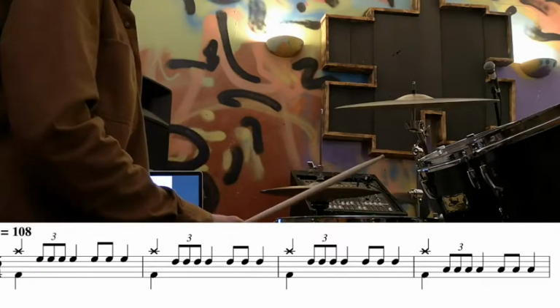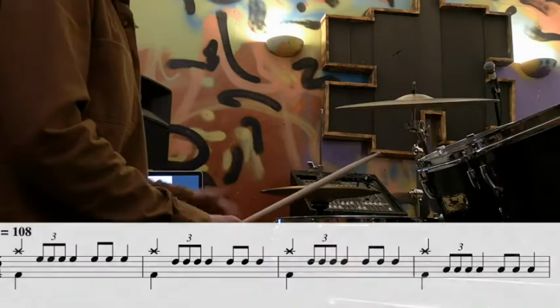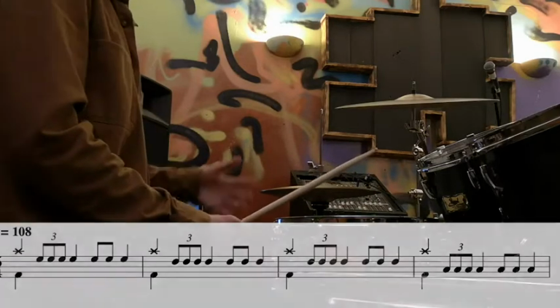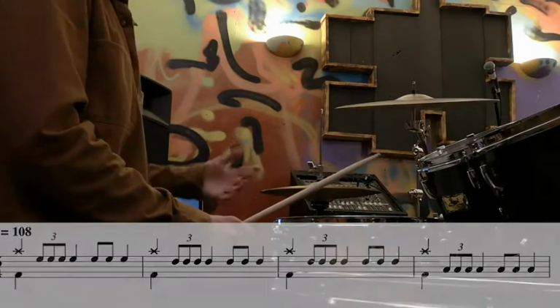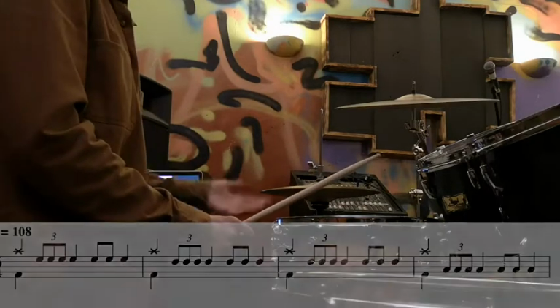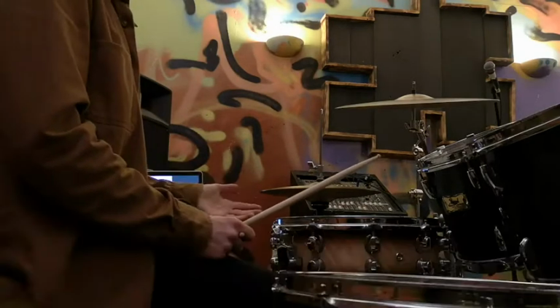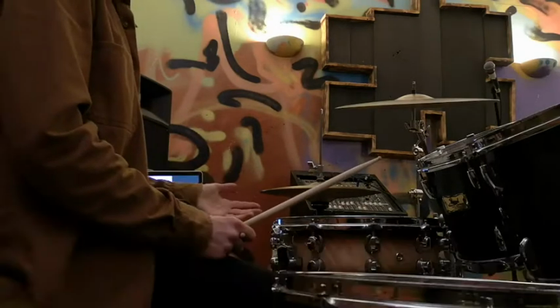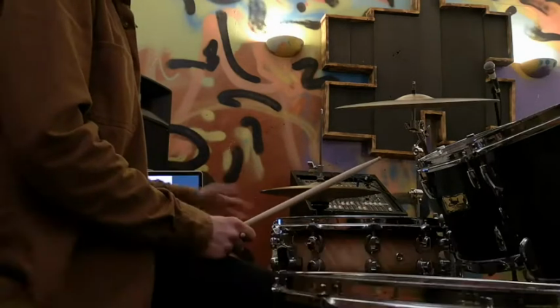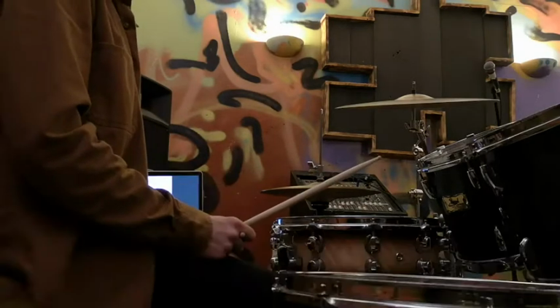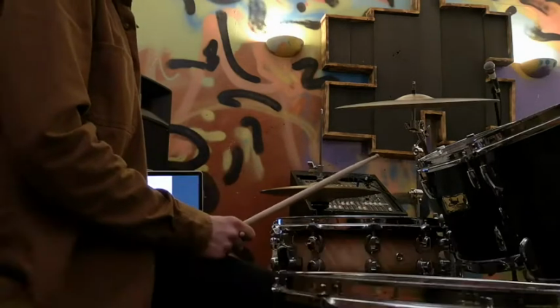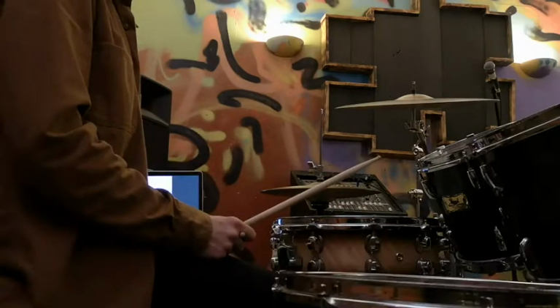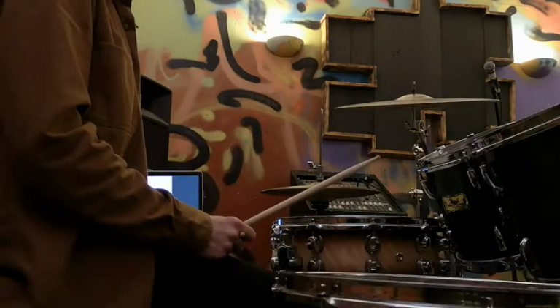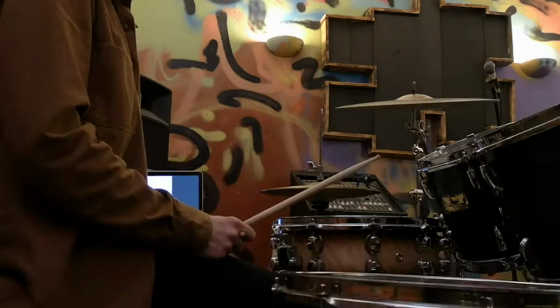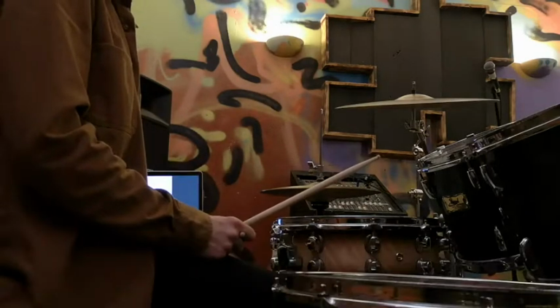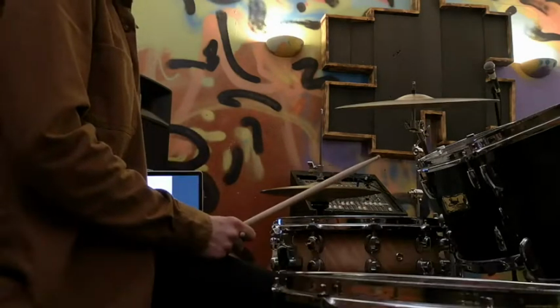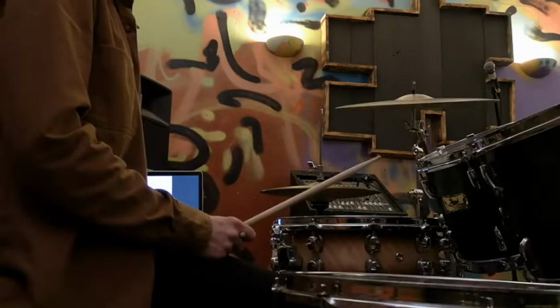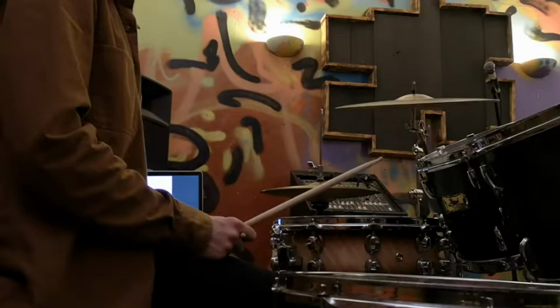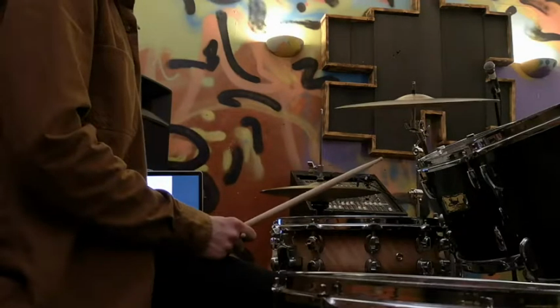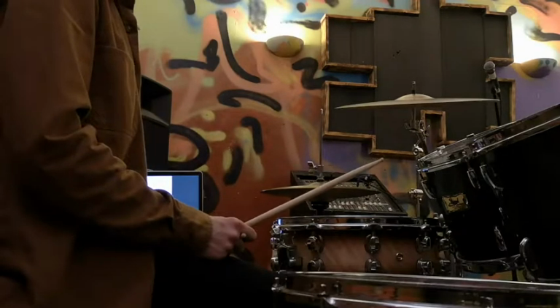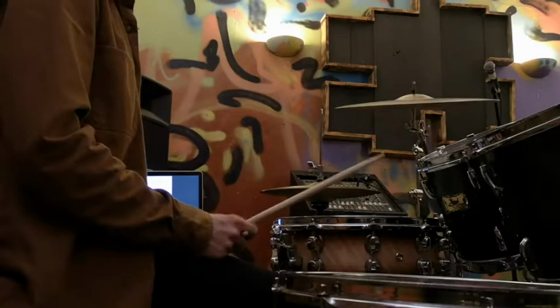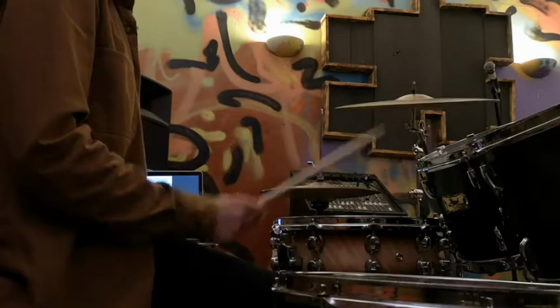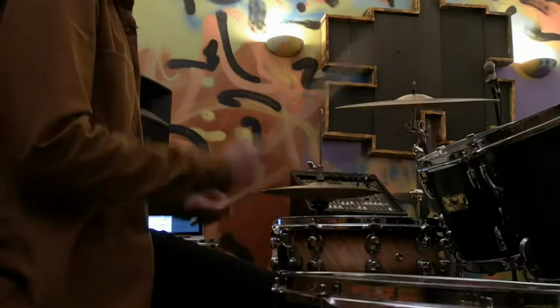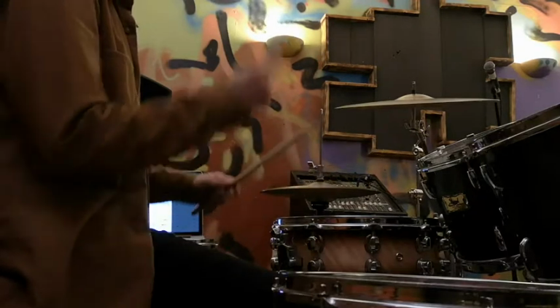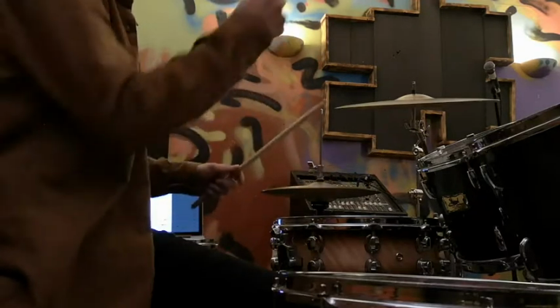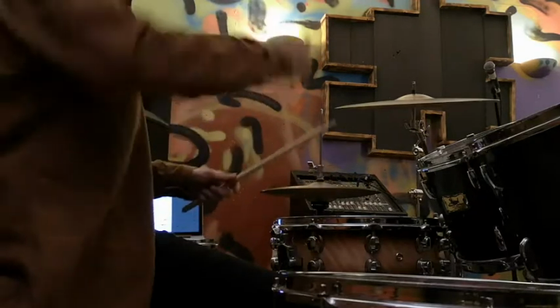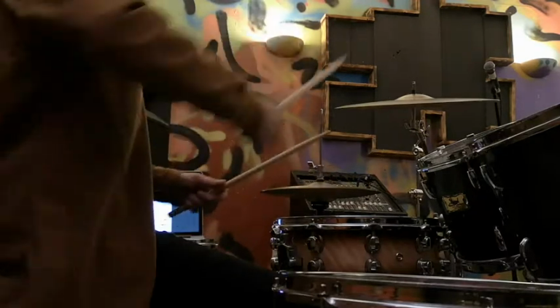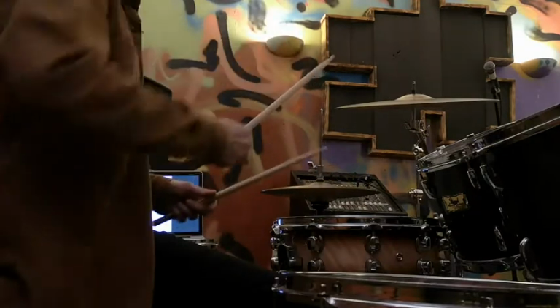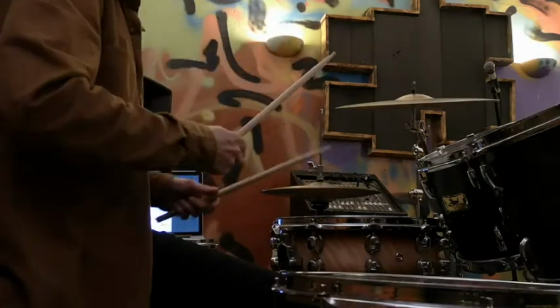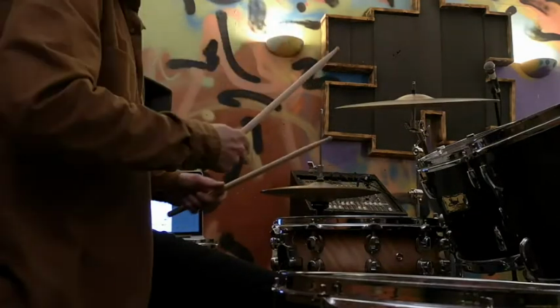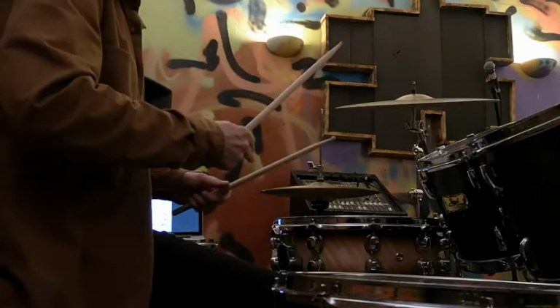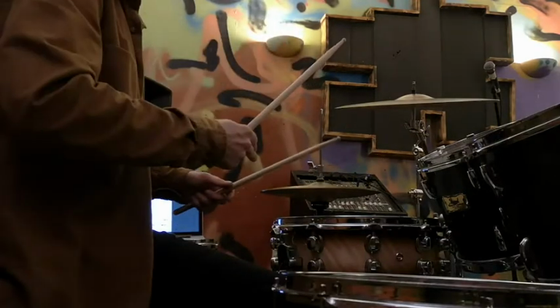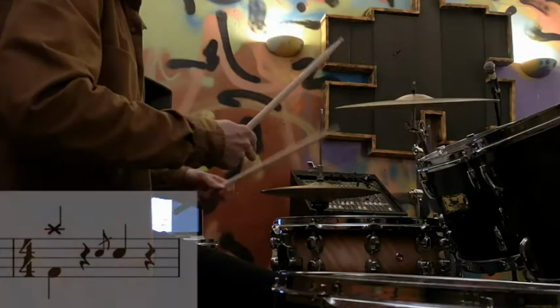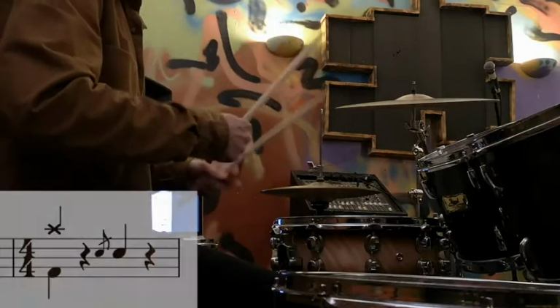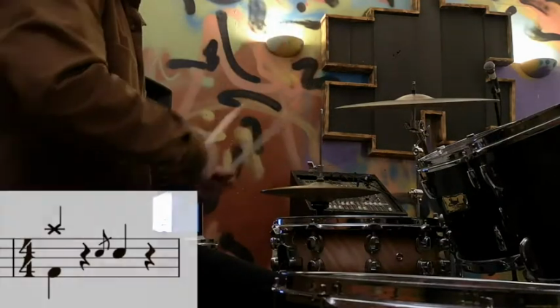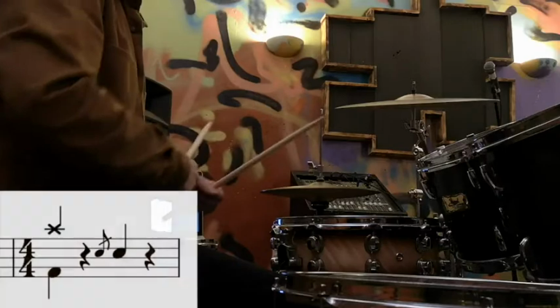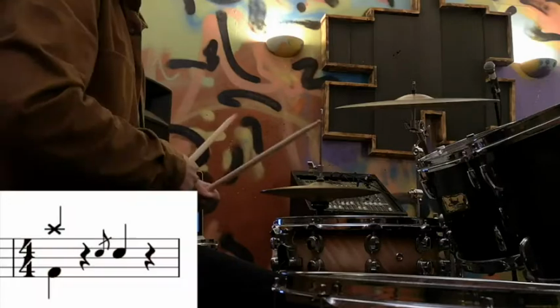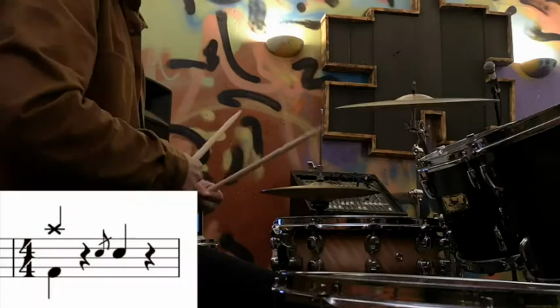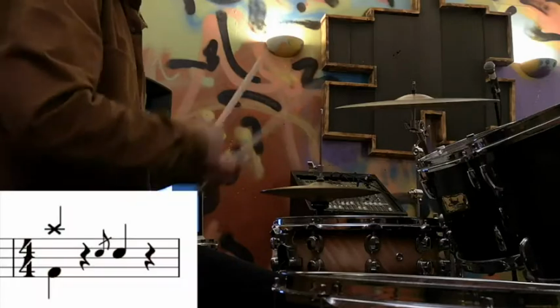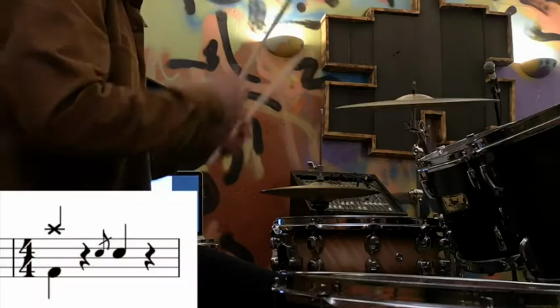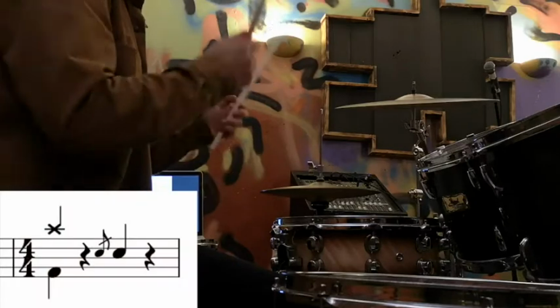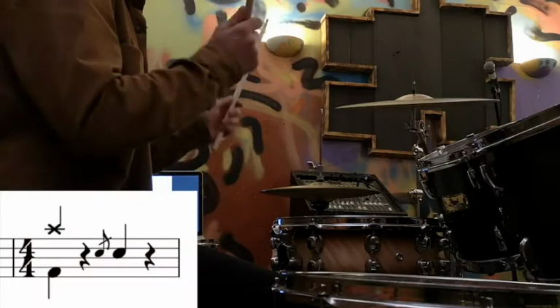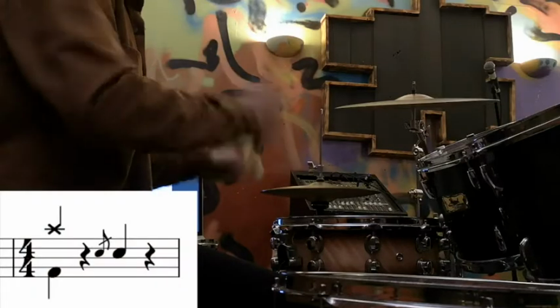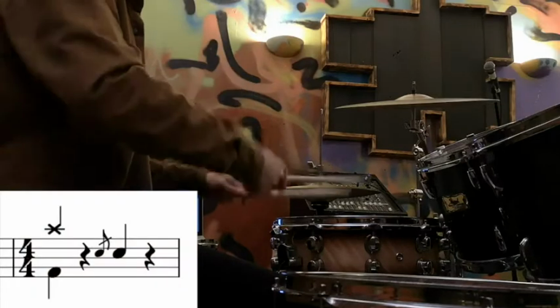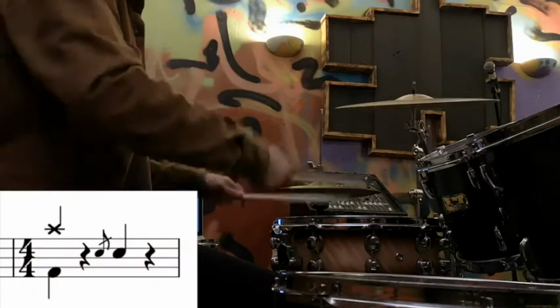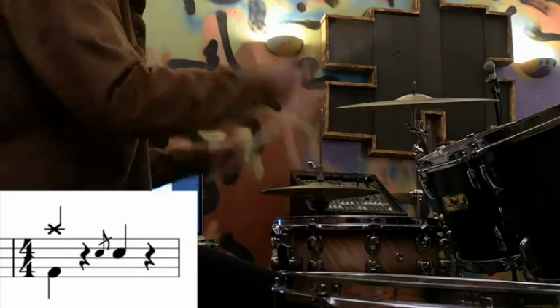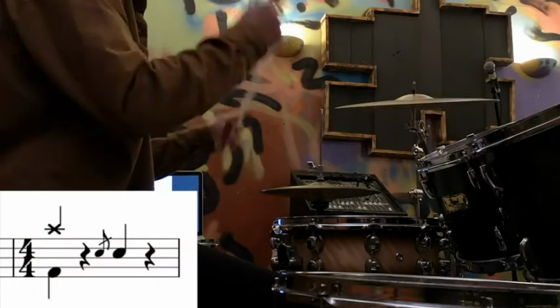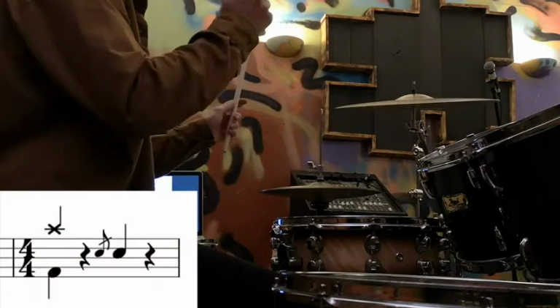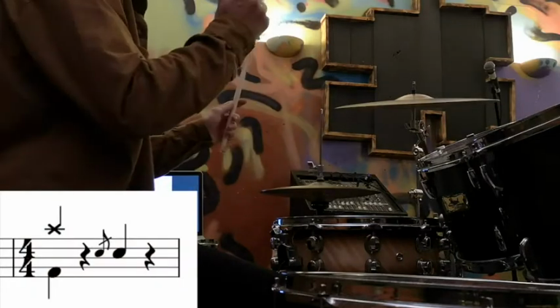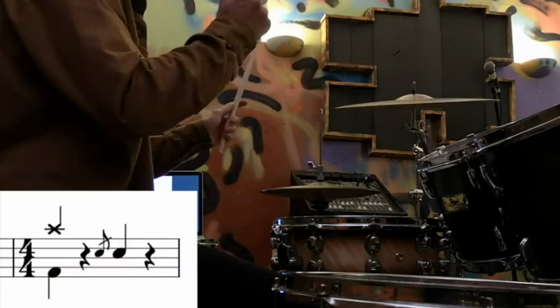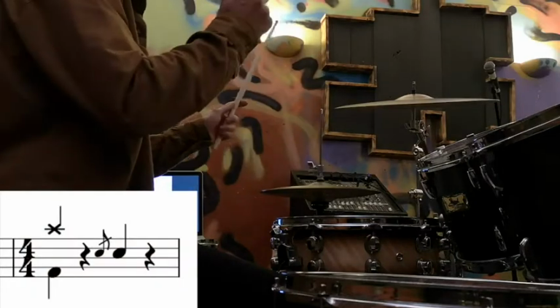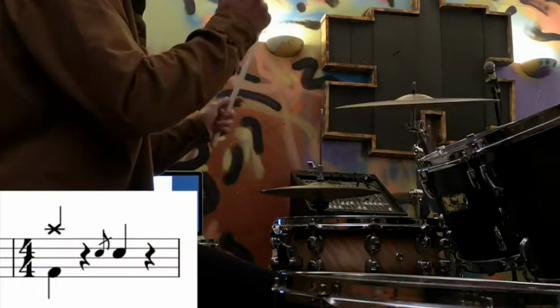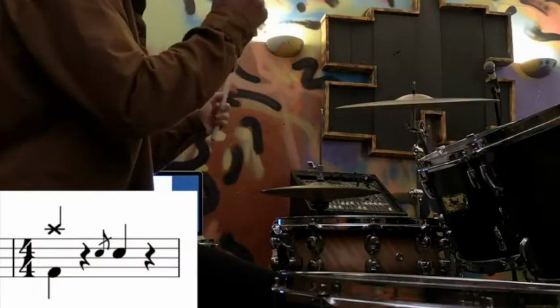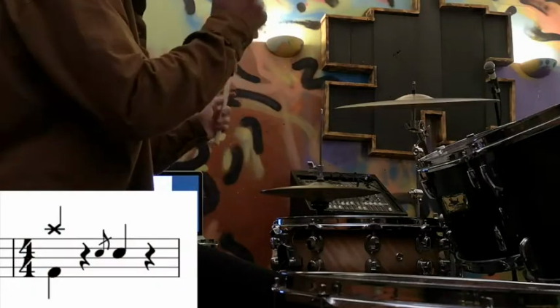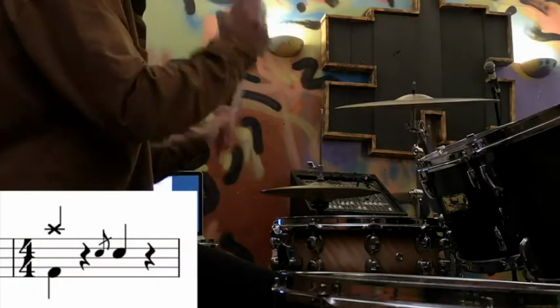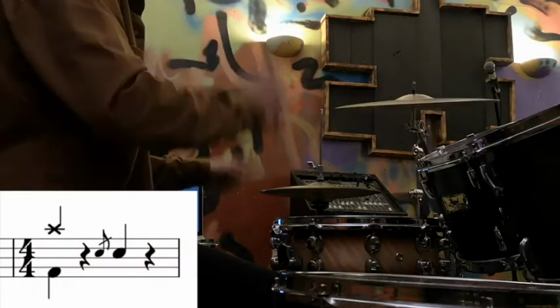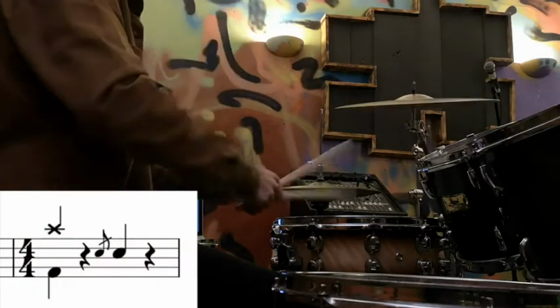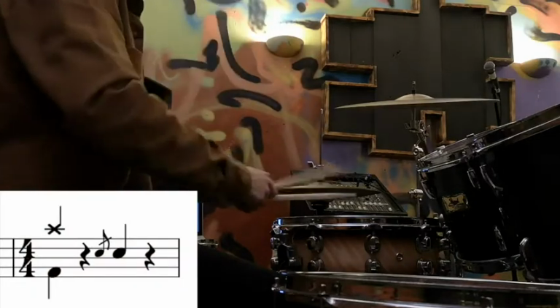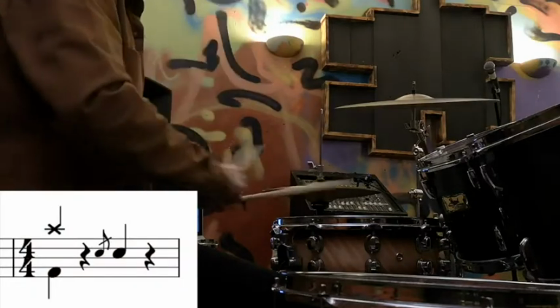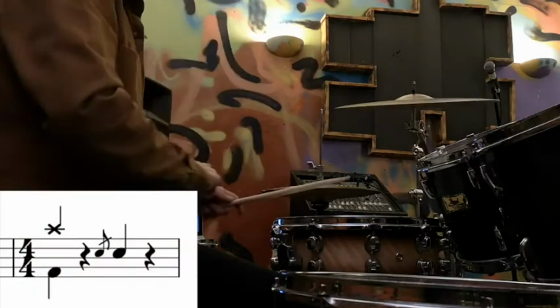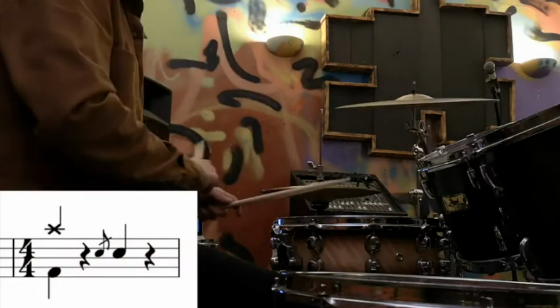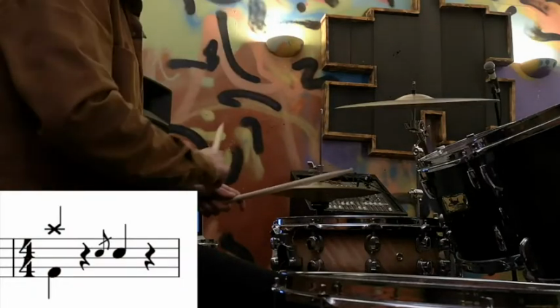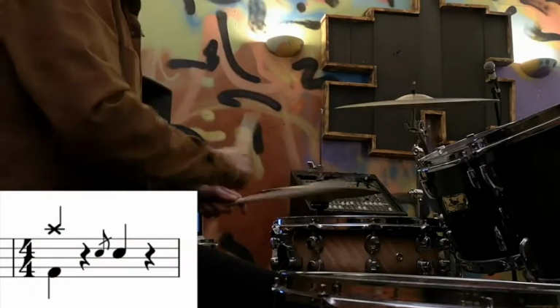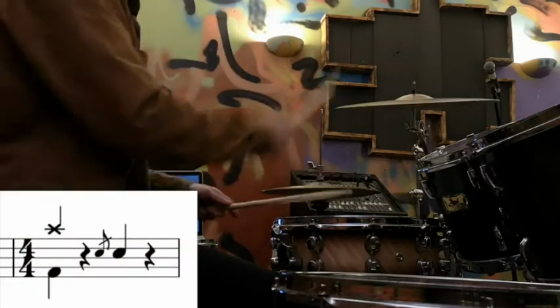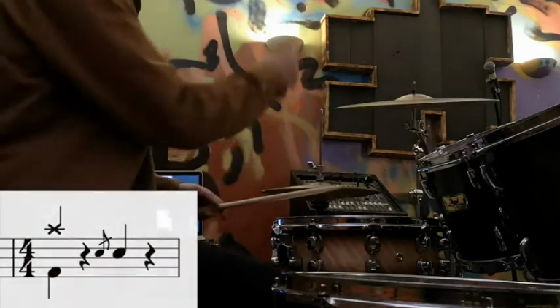To get out of that section into the main groove, we've simply got a crash on the 1, rest on the 2, flam on 3, and a snare drum.